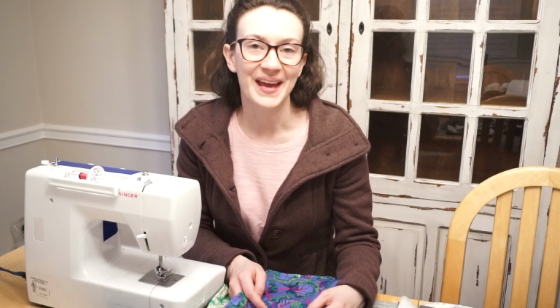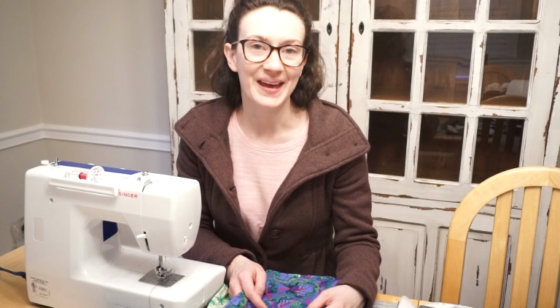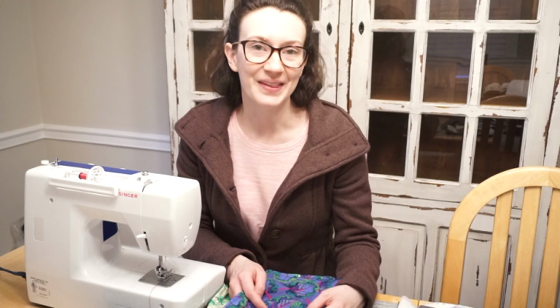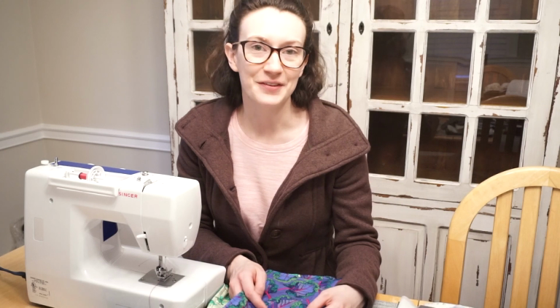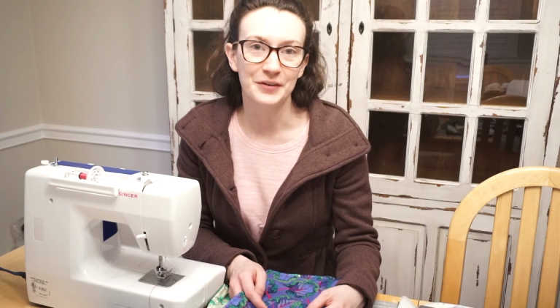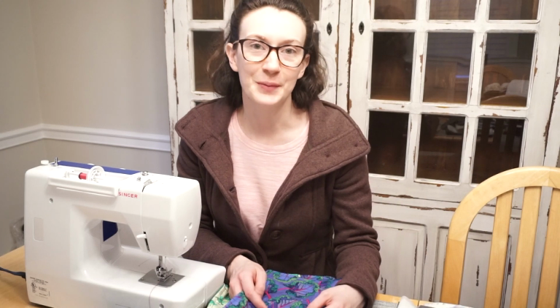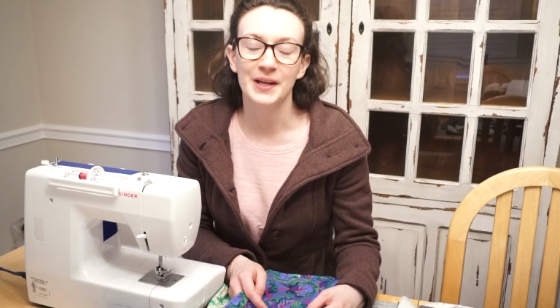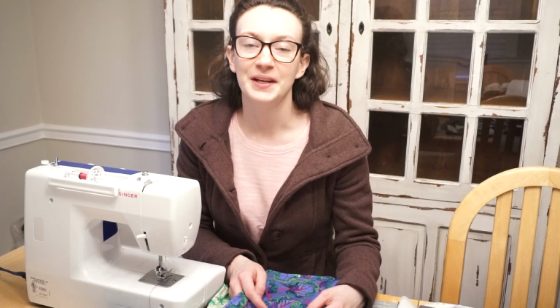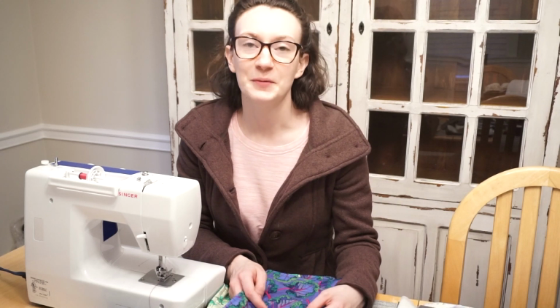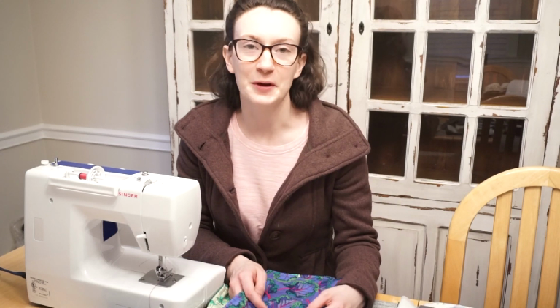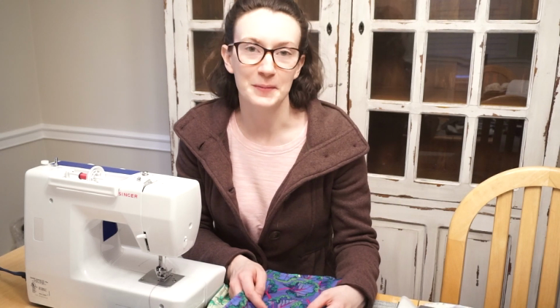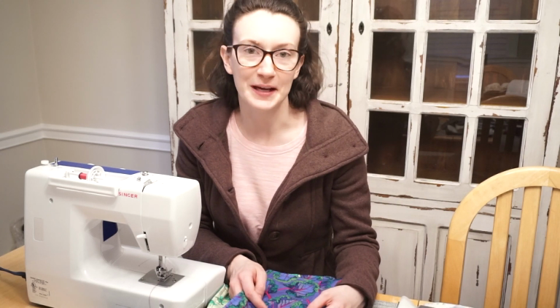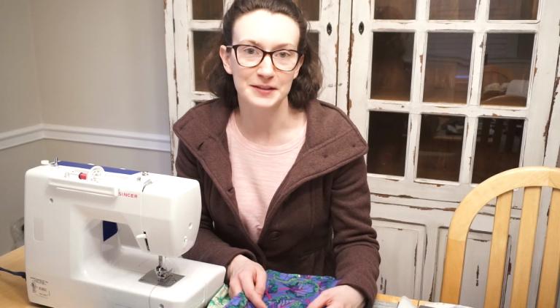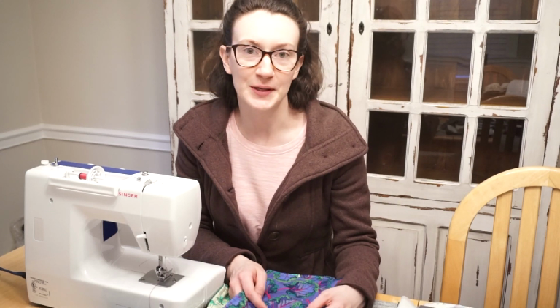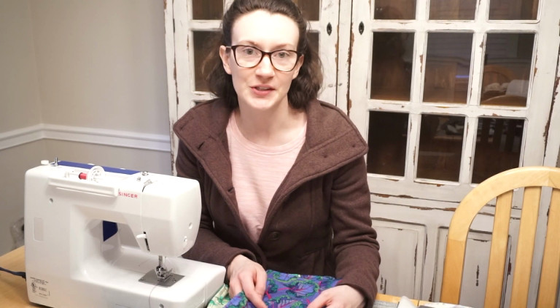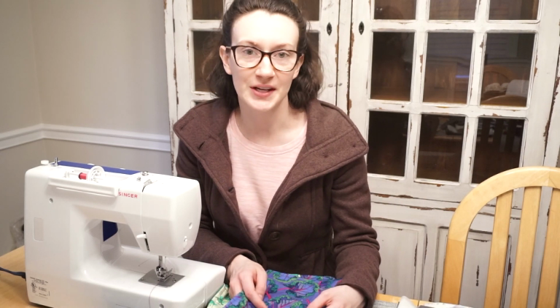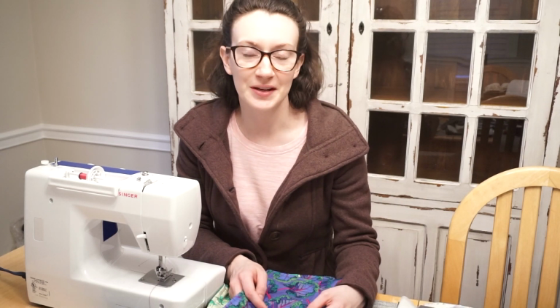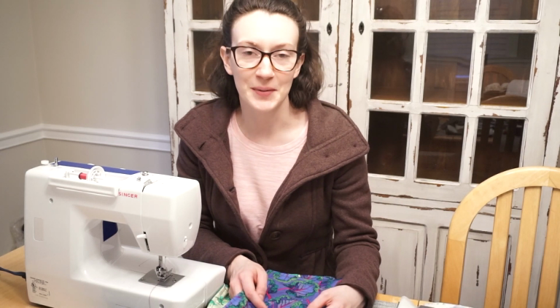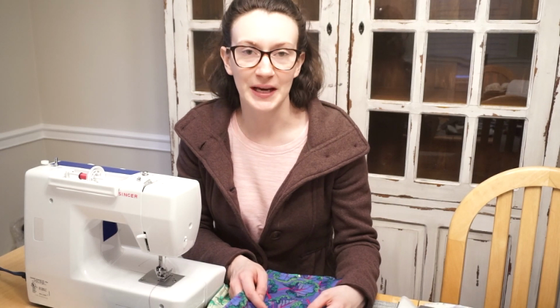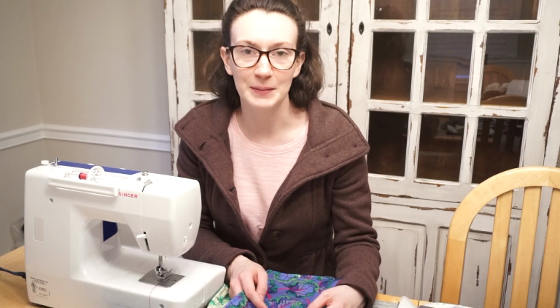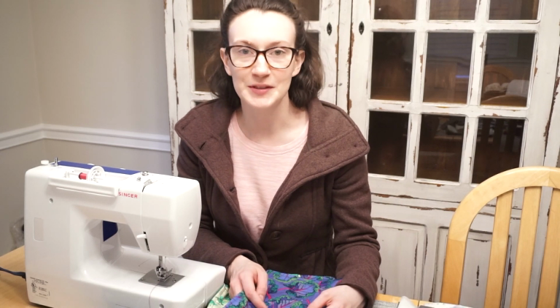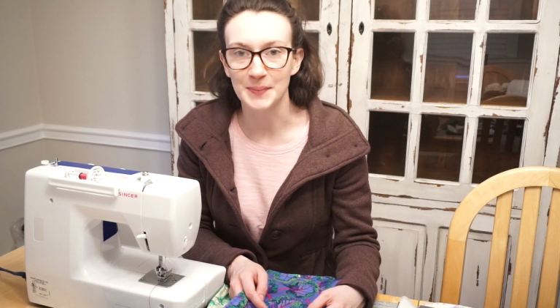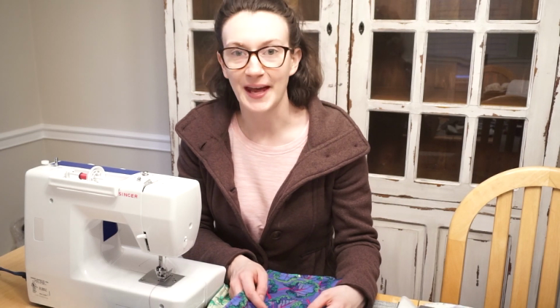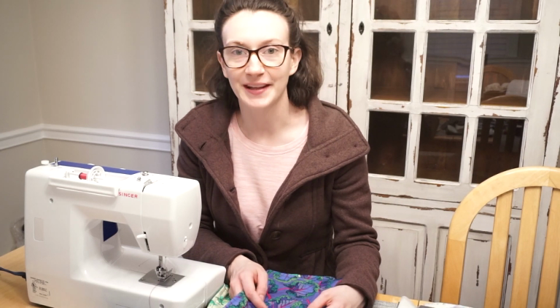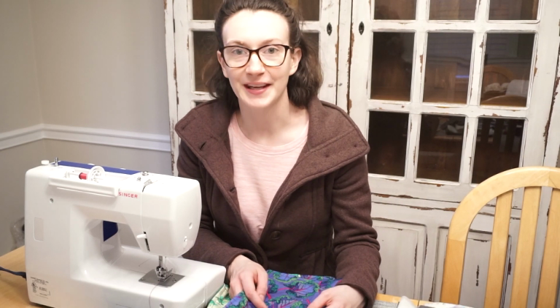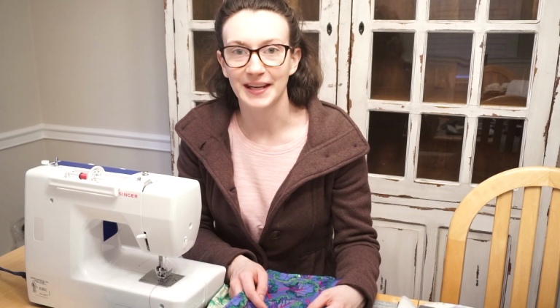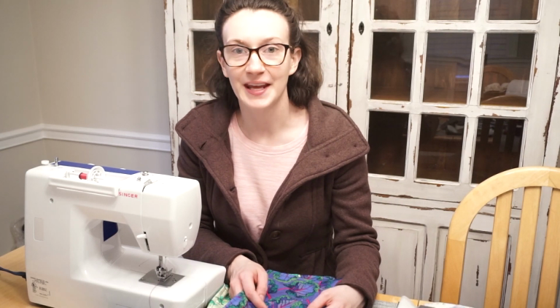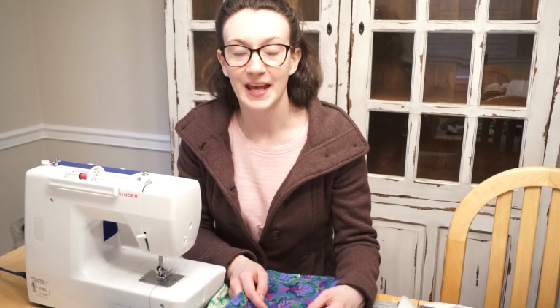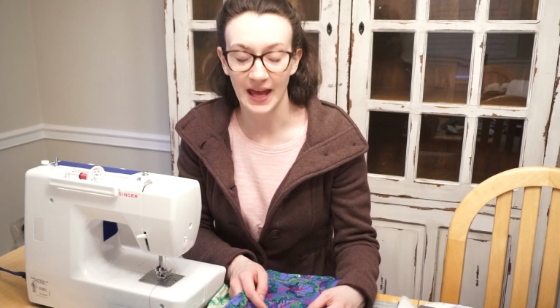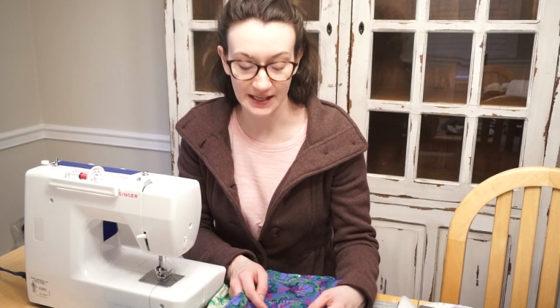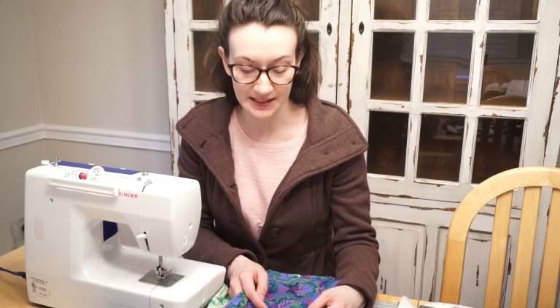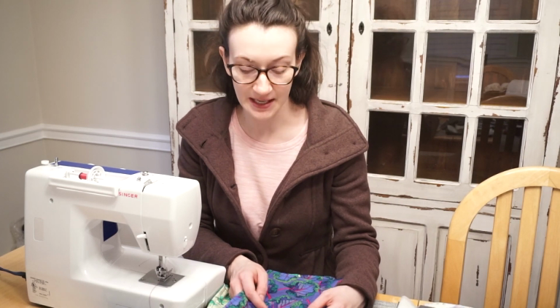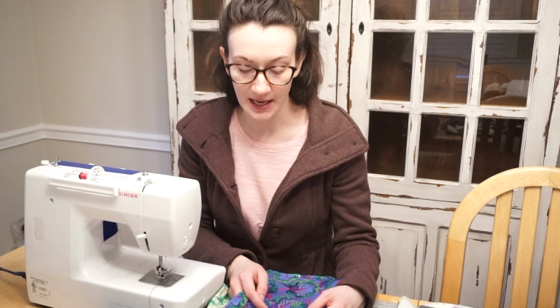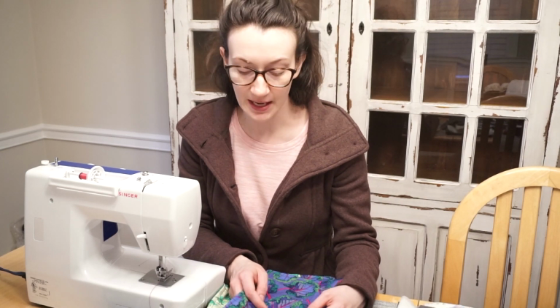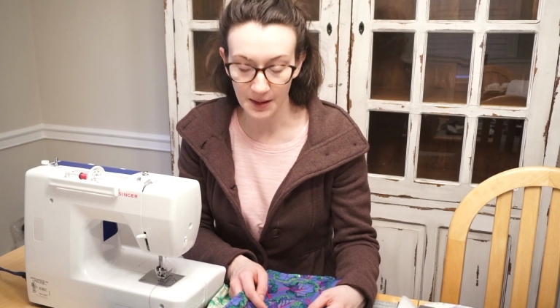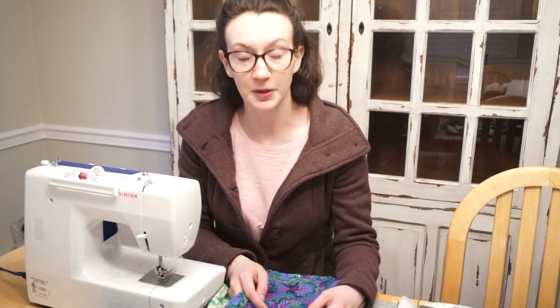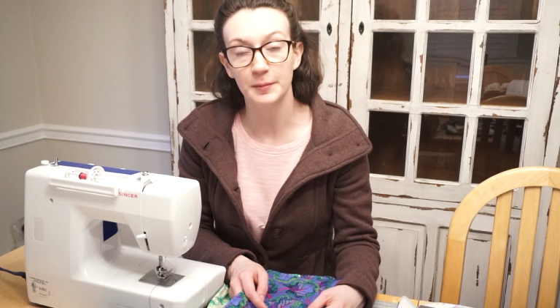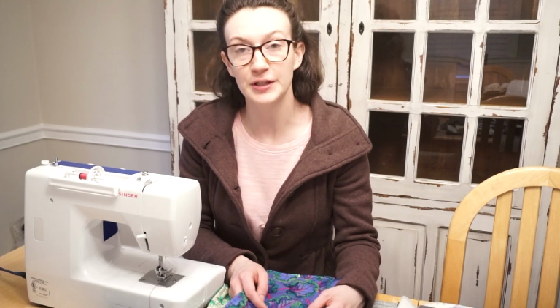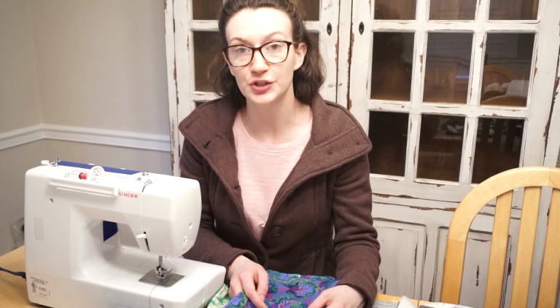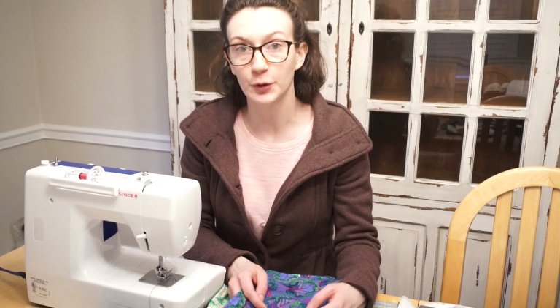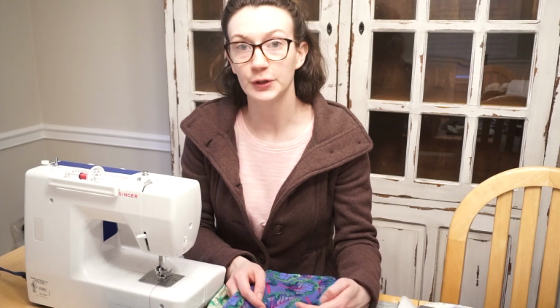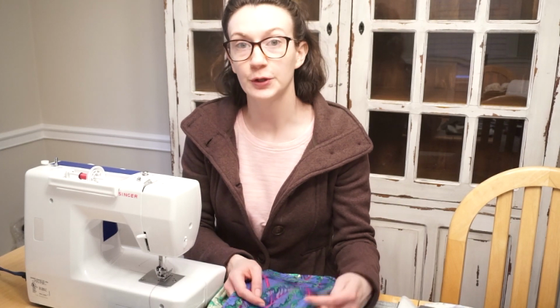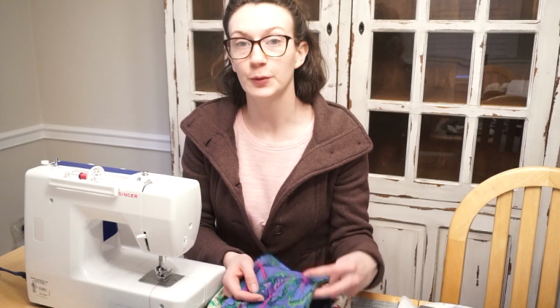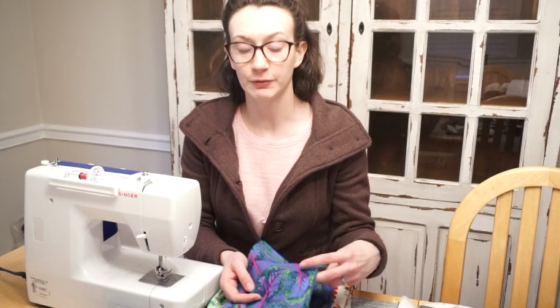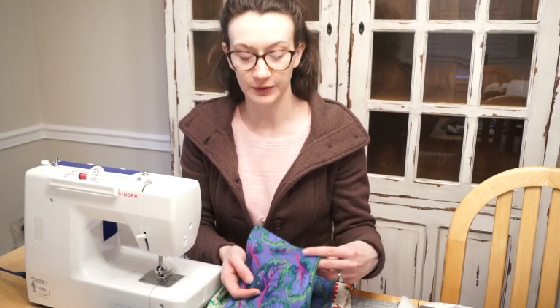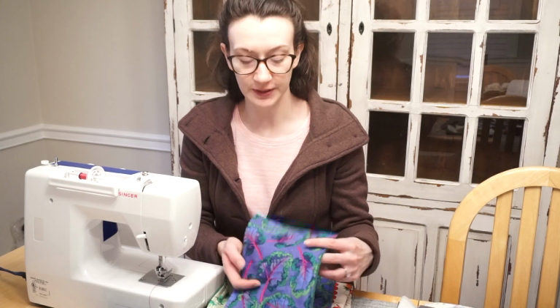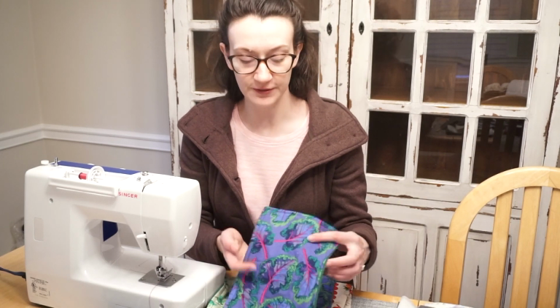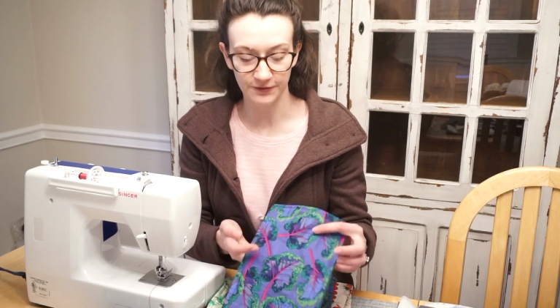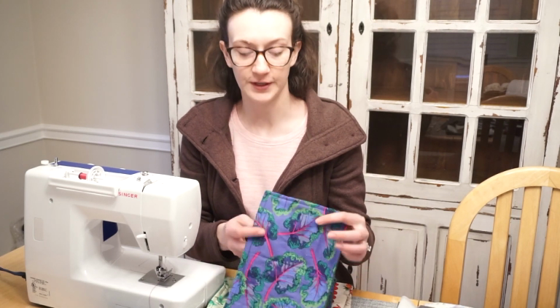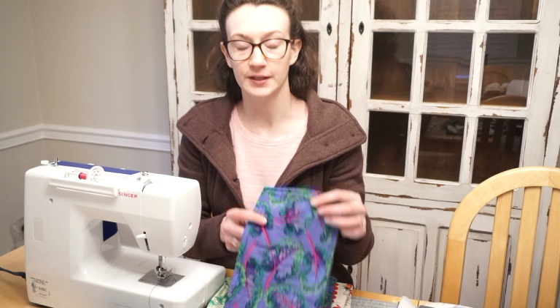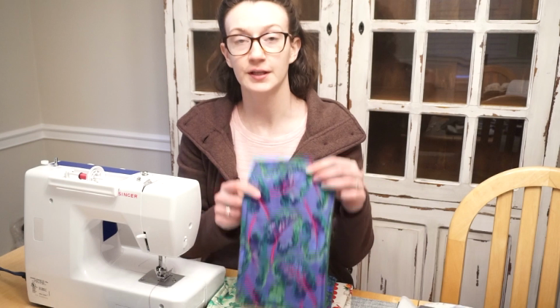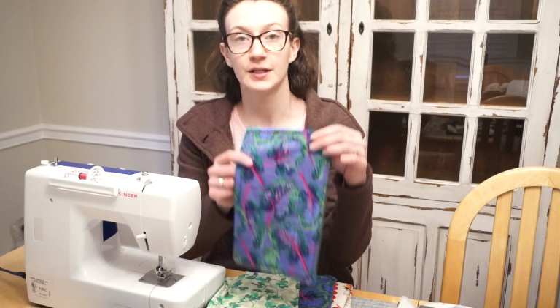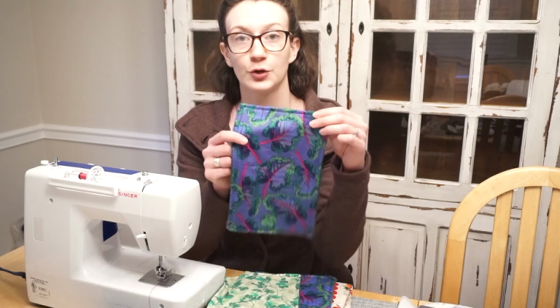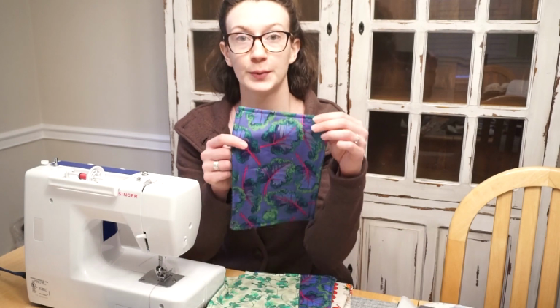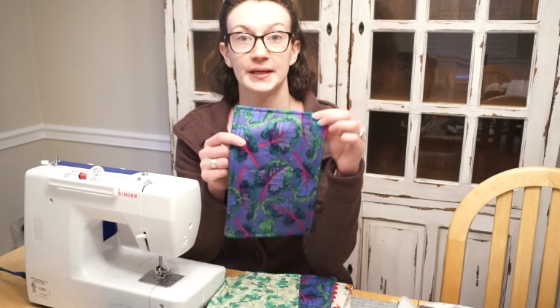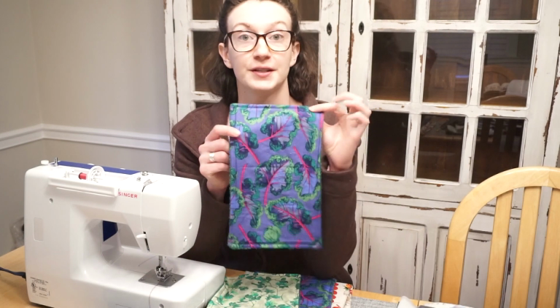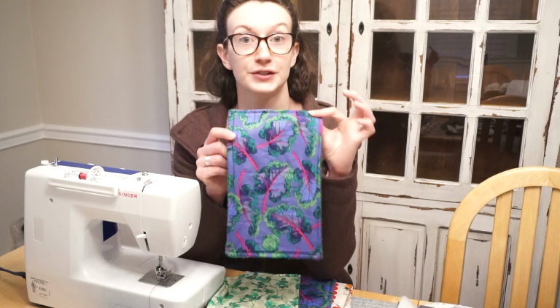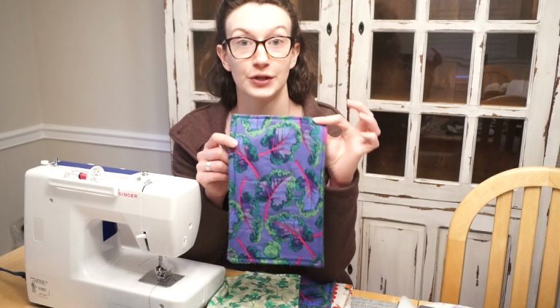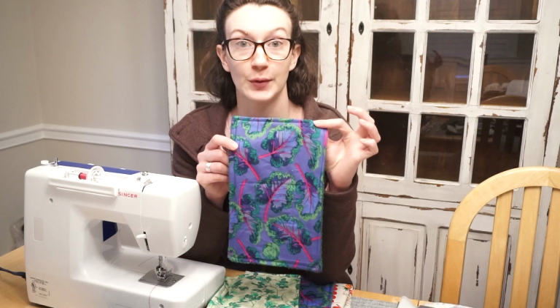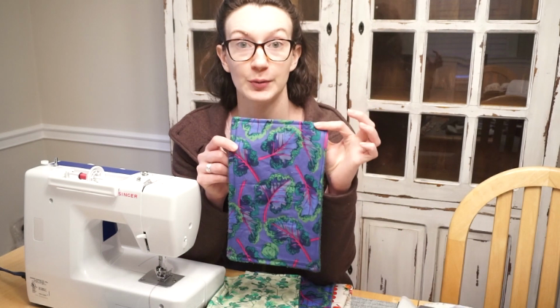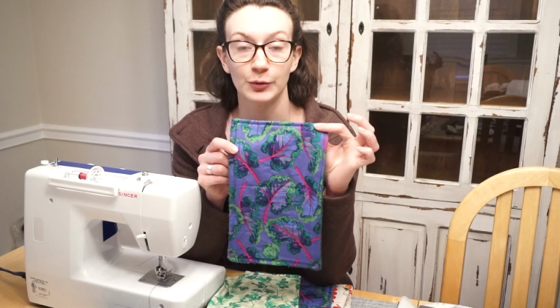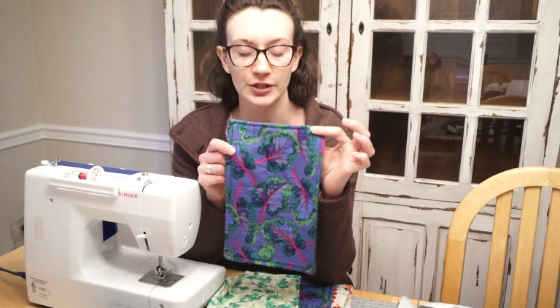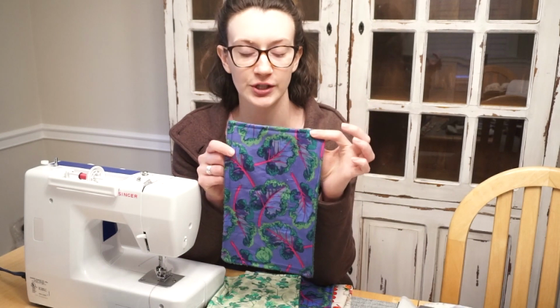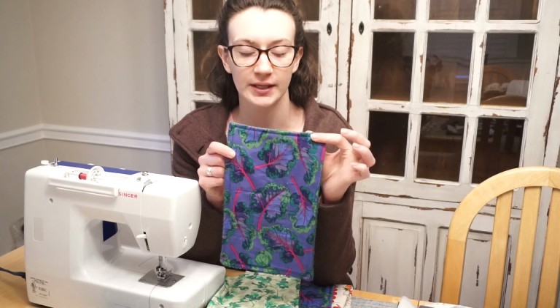Hello everyone and welcome back to my channel. My name is Madeline and today I'm going to be showing you a really fun quick sewing project.